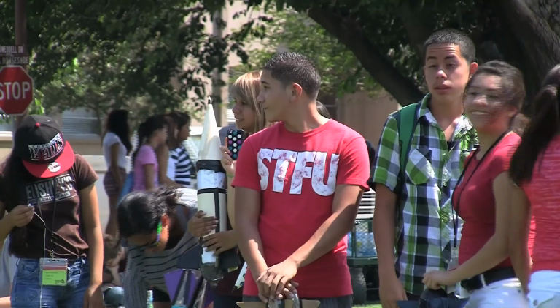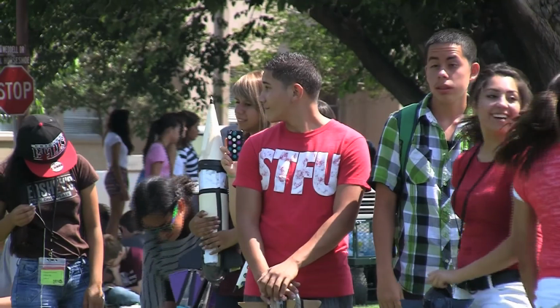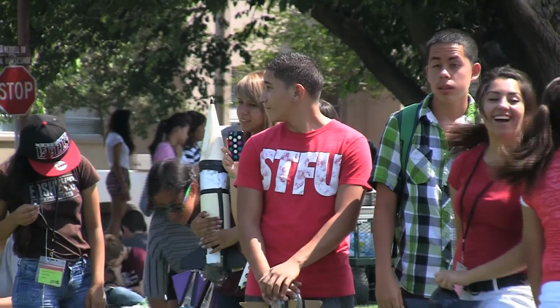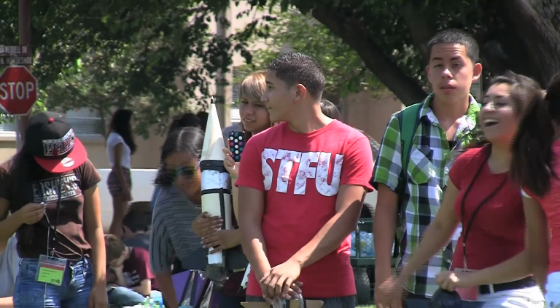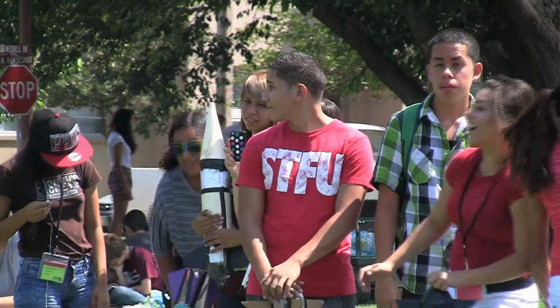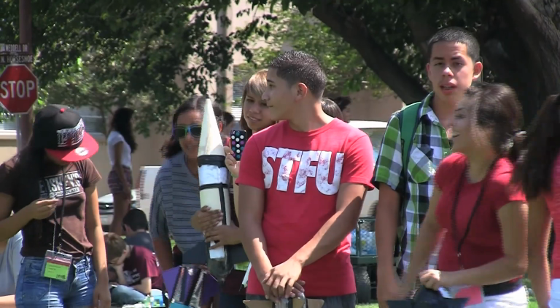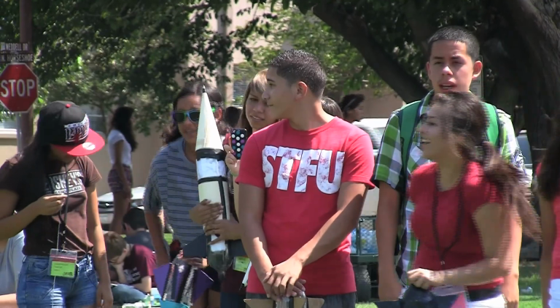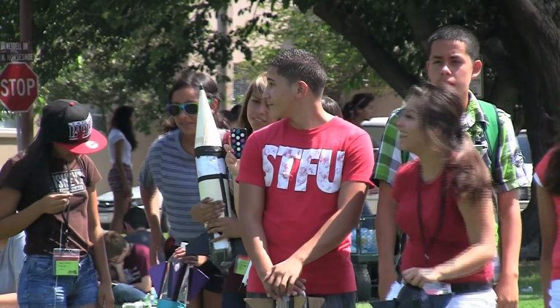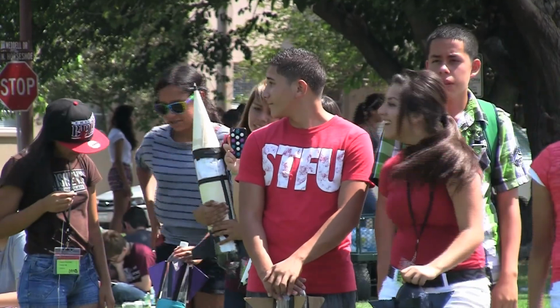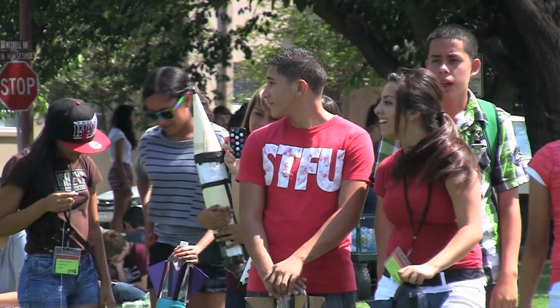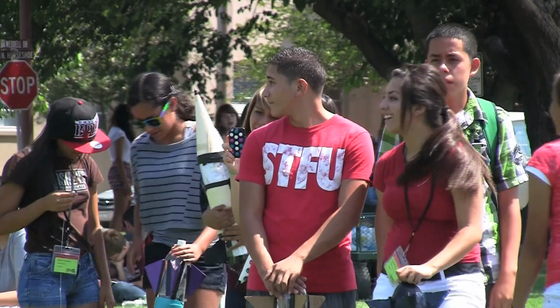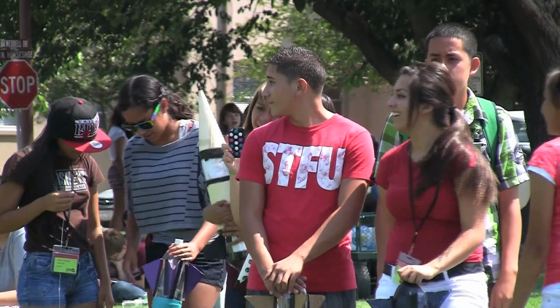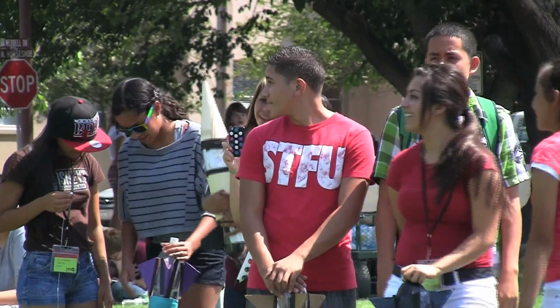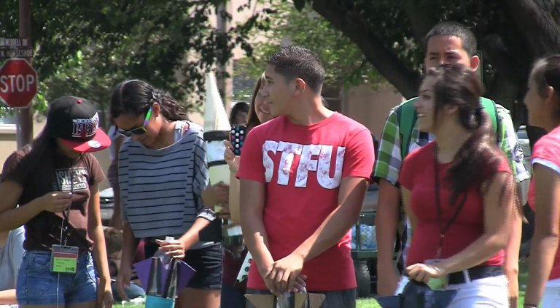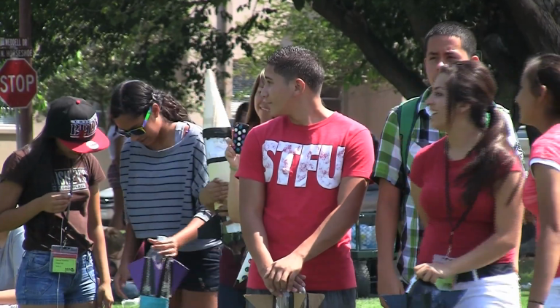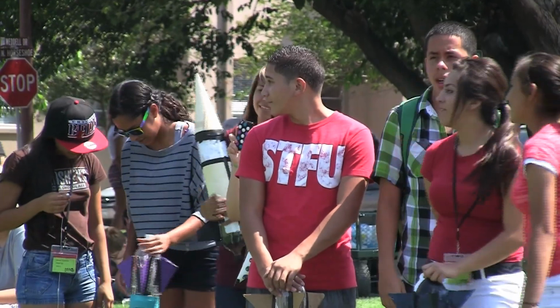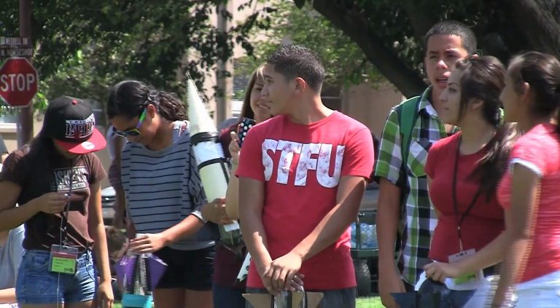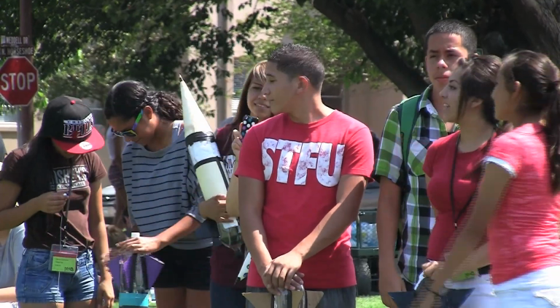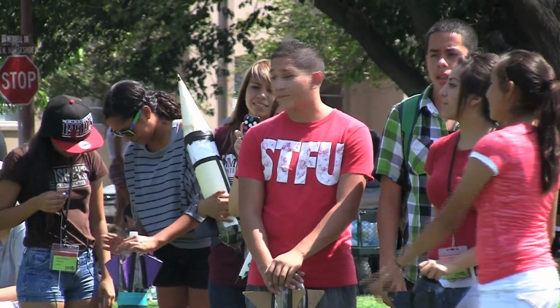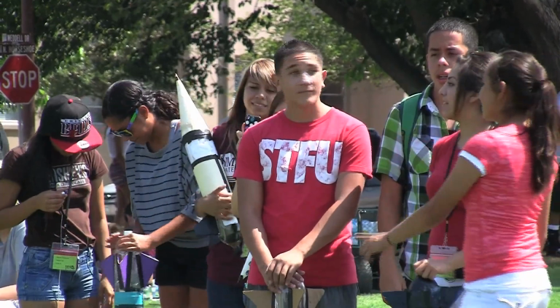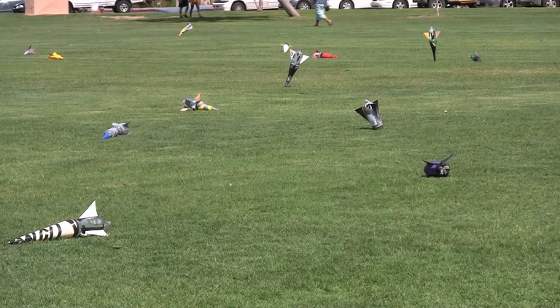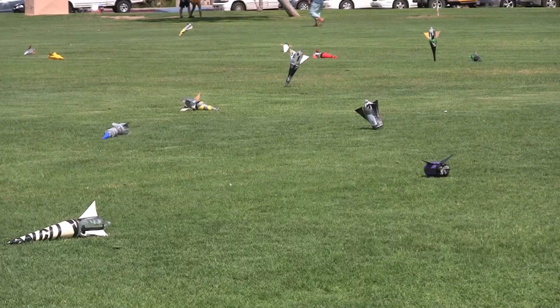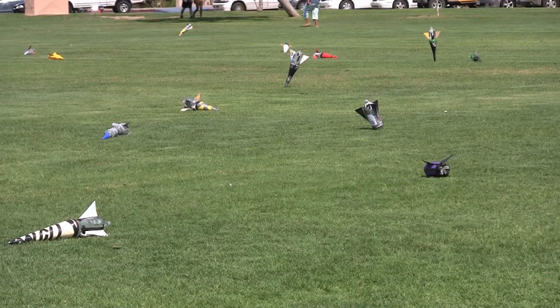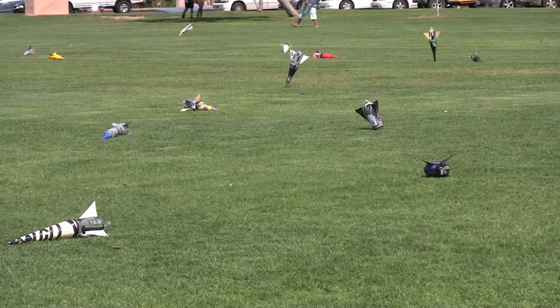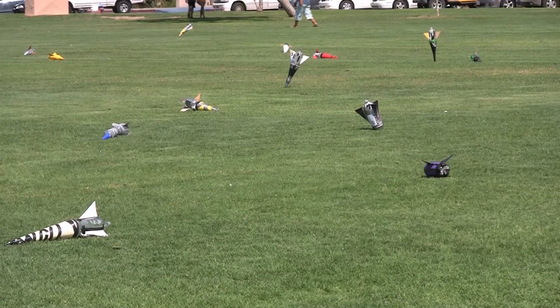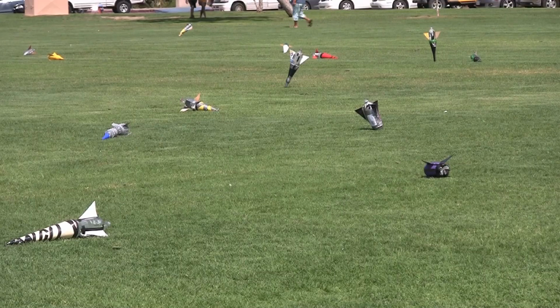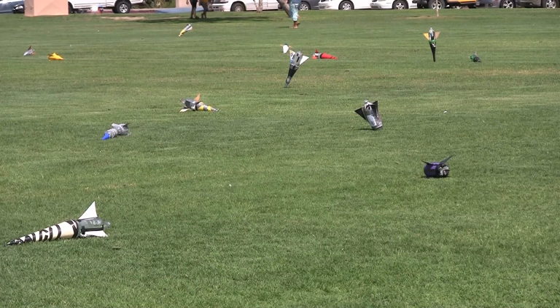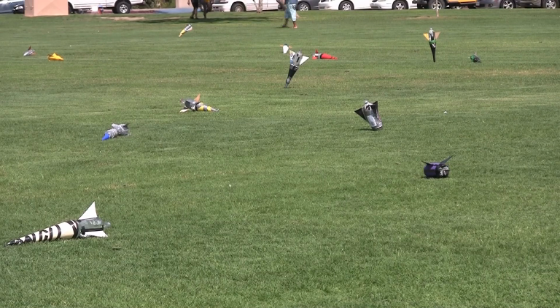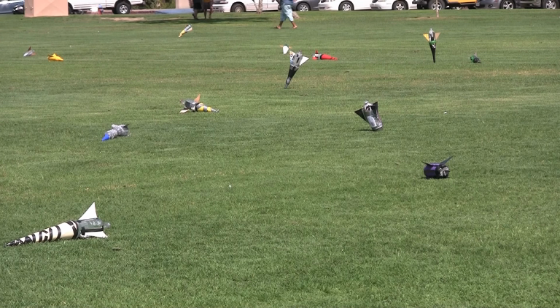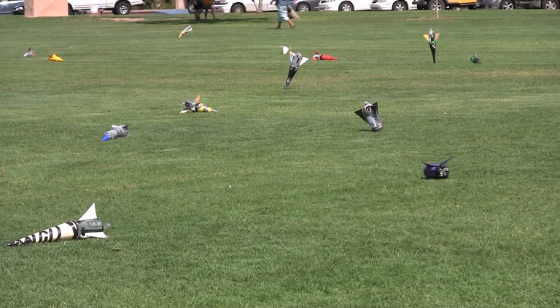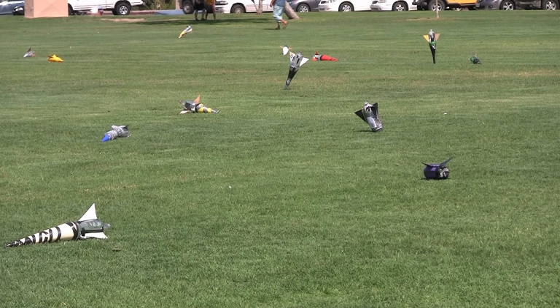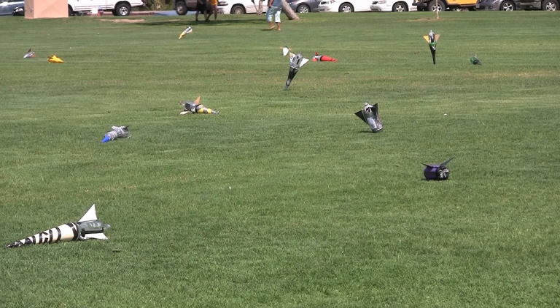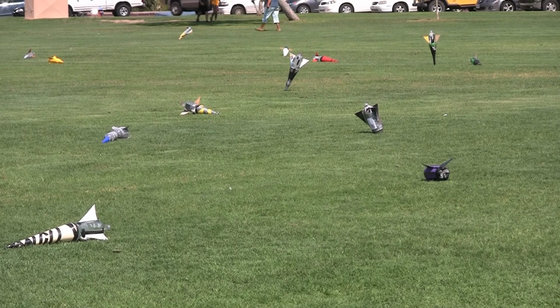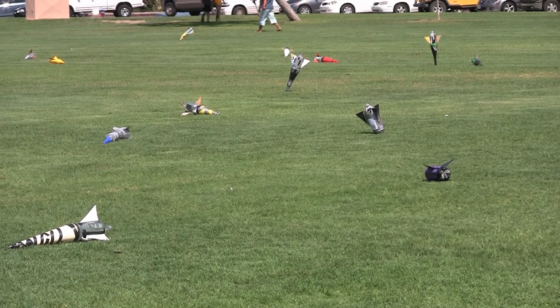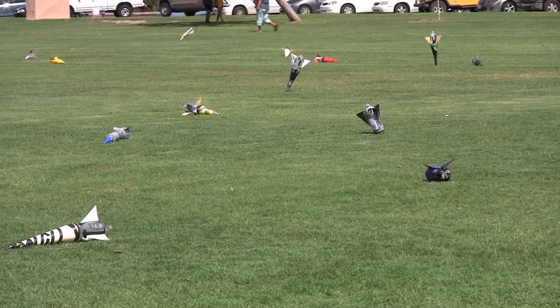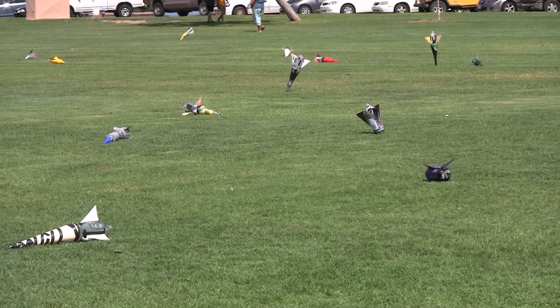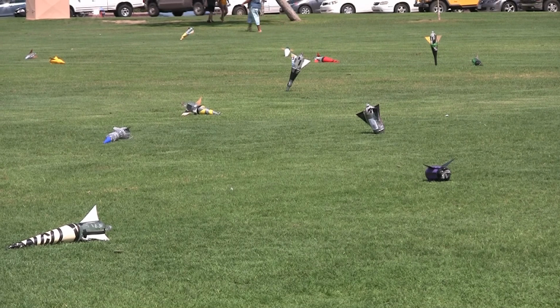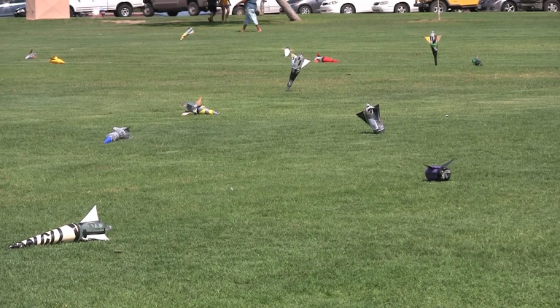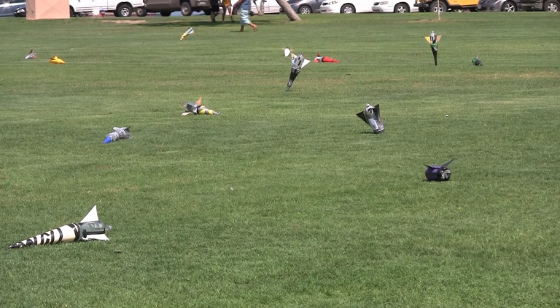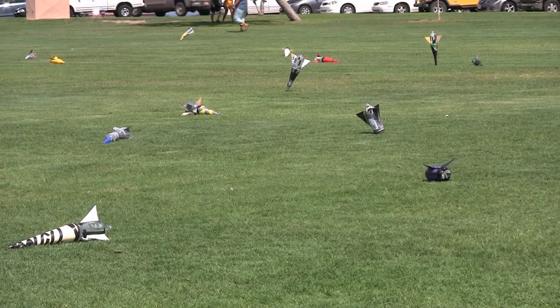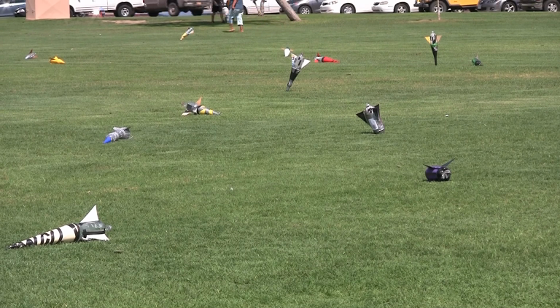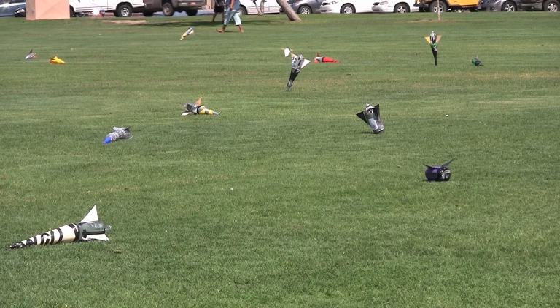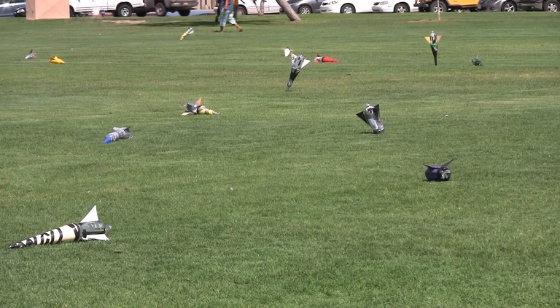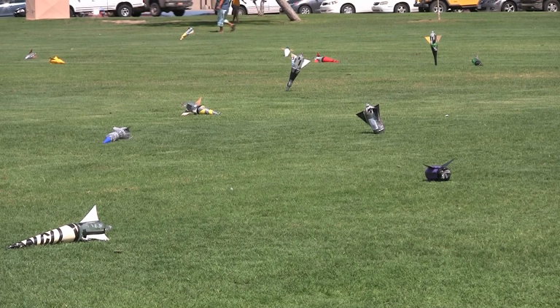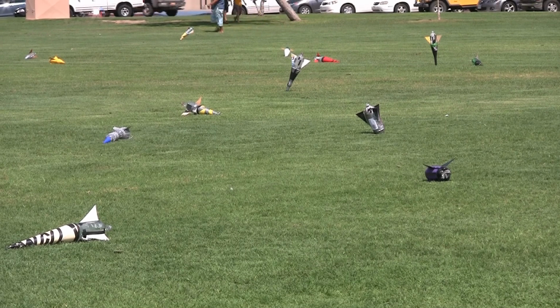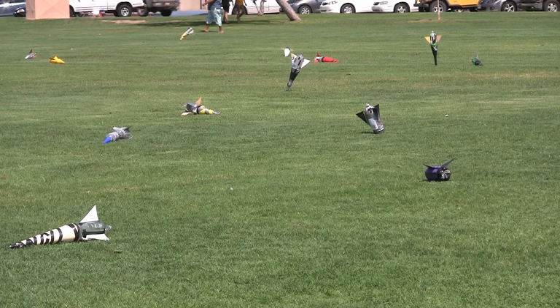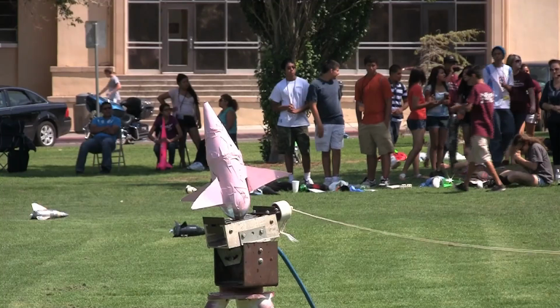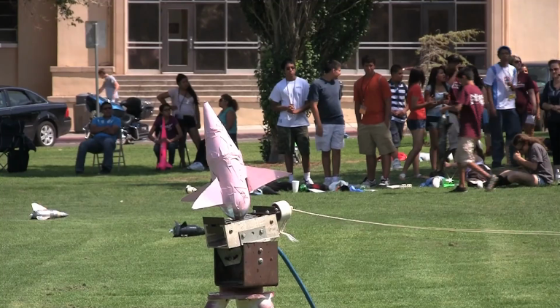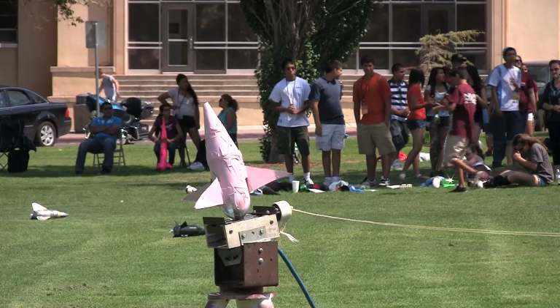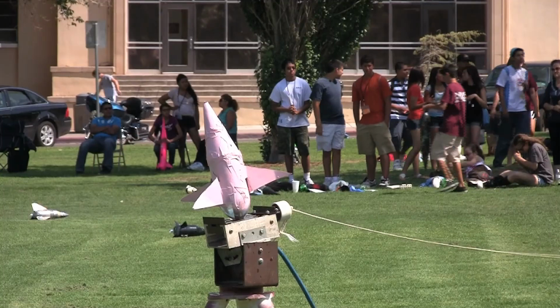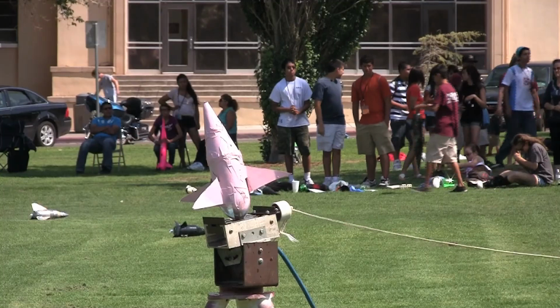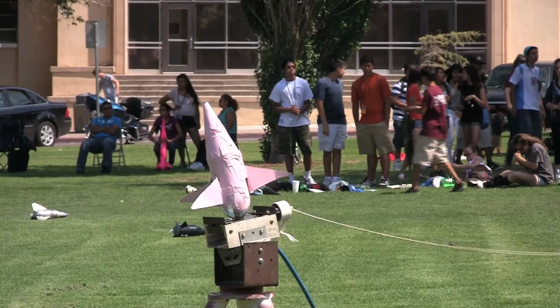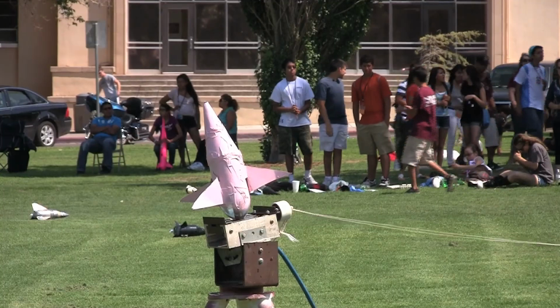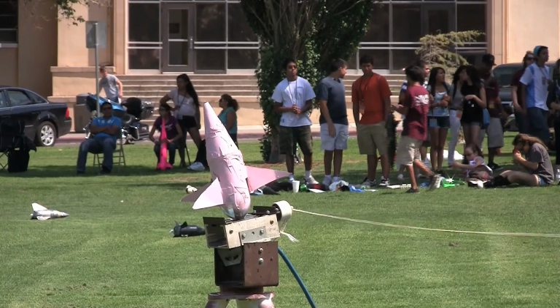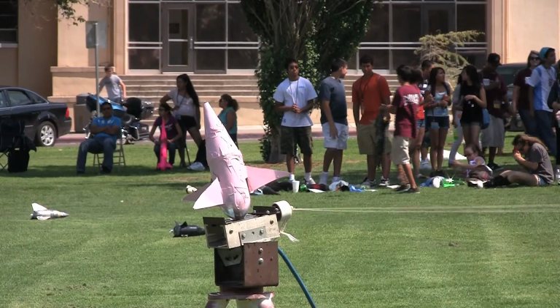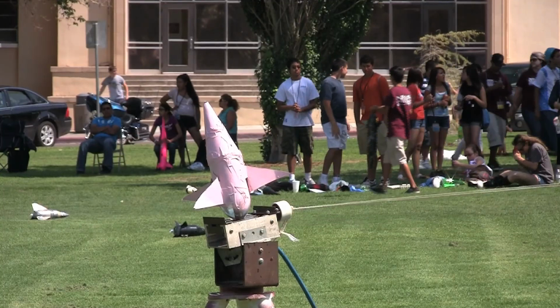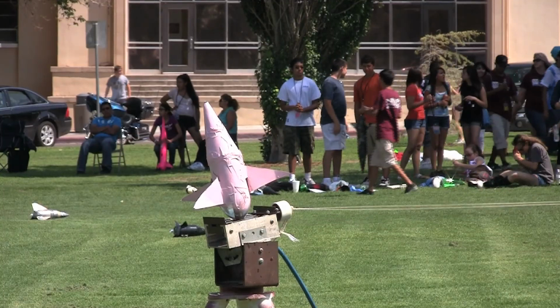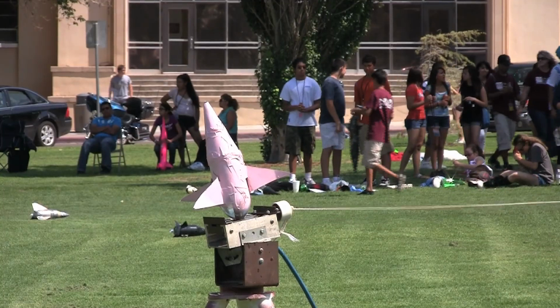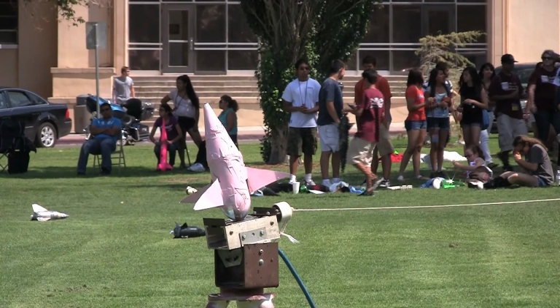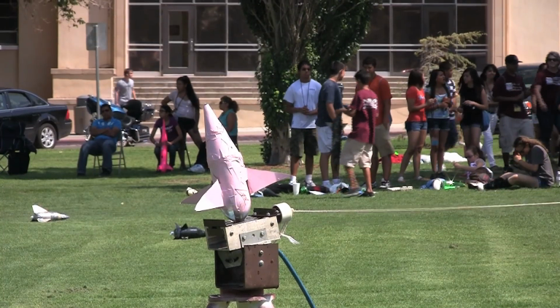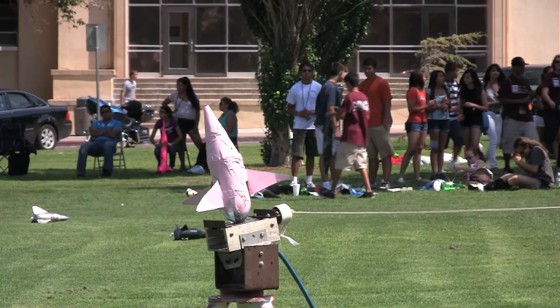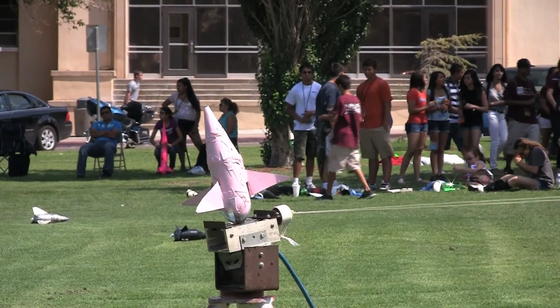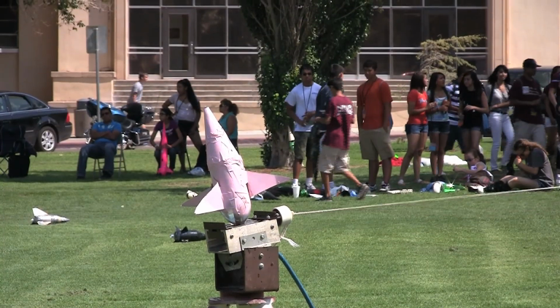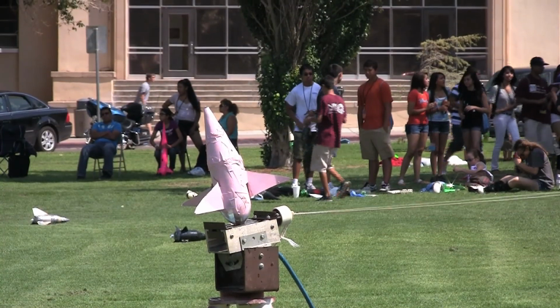Rockets are made from soda bottles and paper. Each rocket is powered by air and water and is able to reach 100 meters.